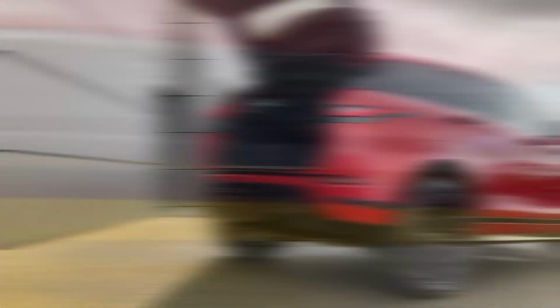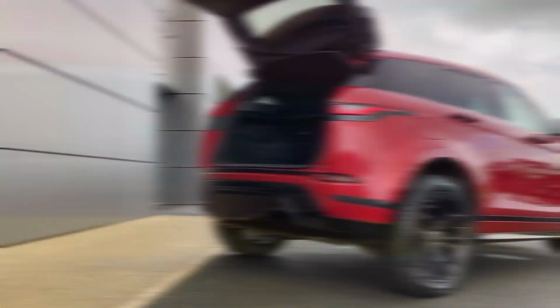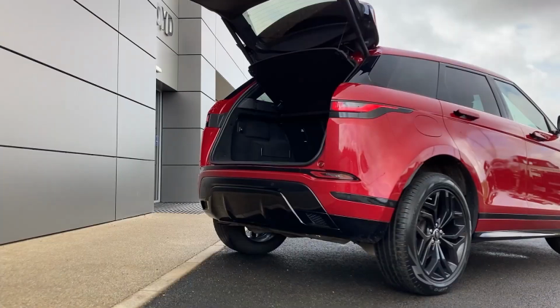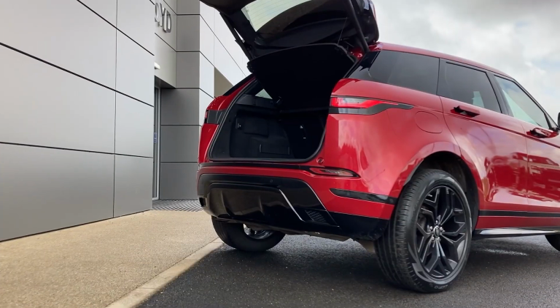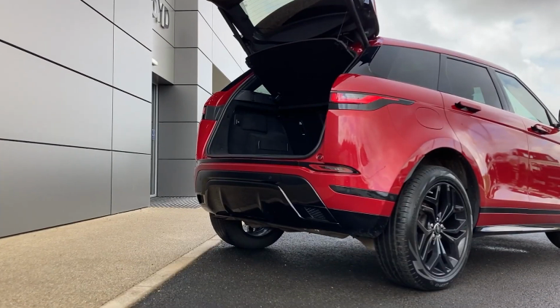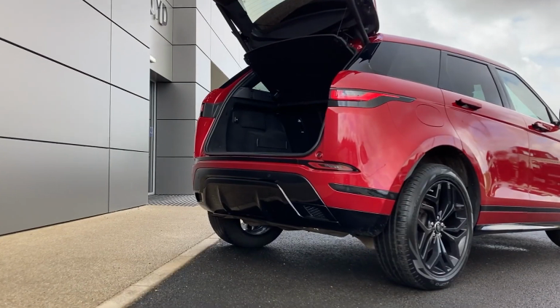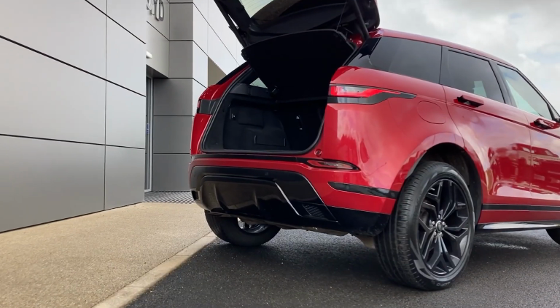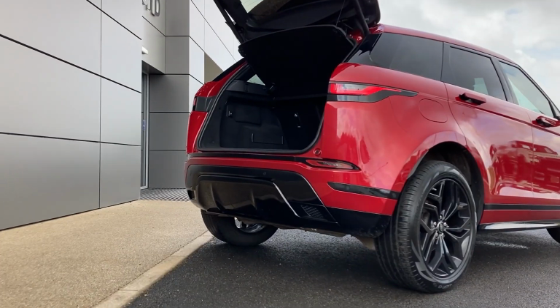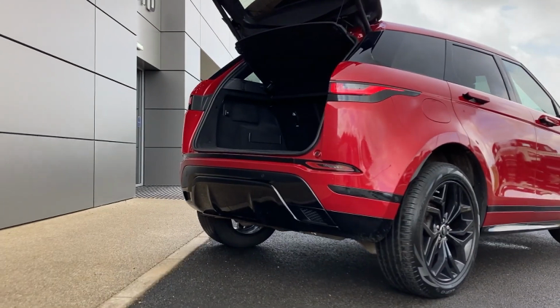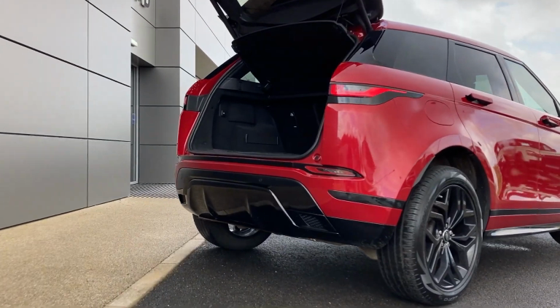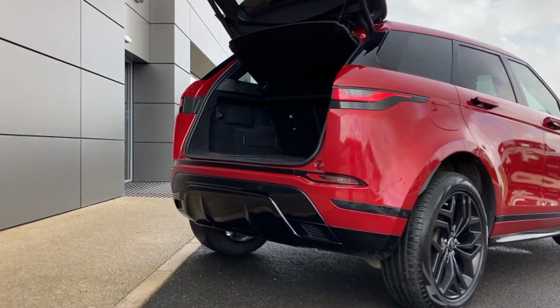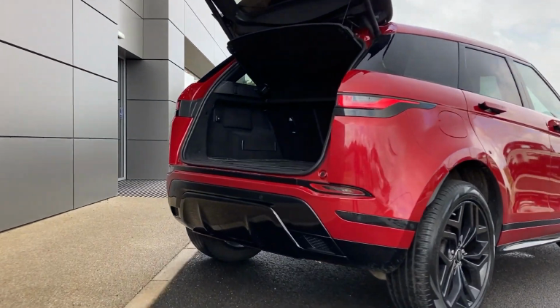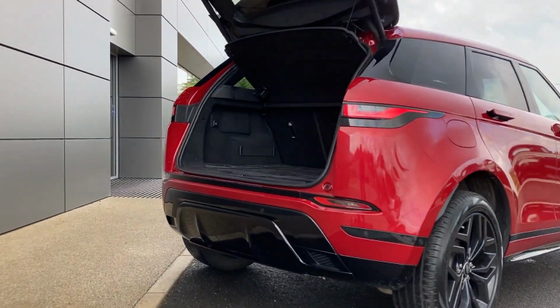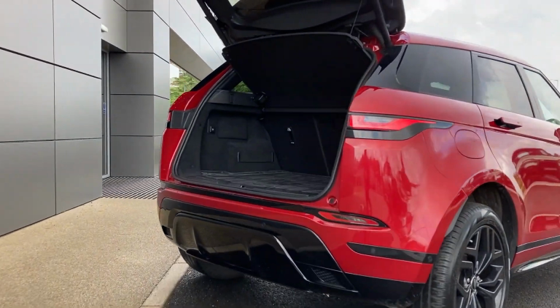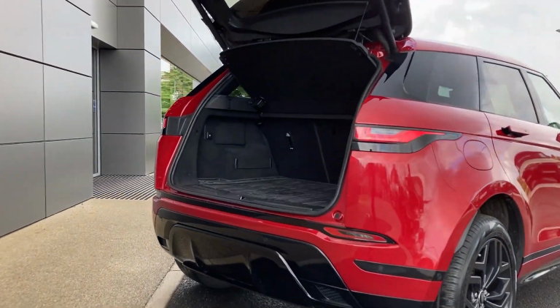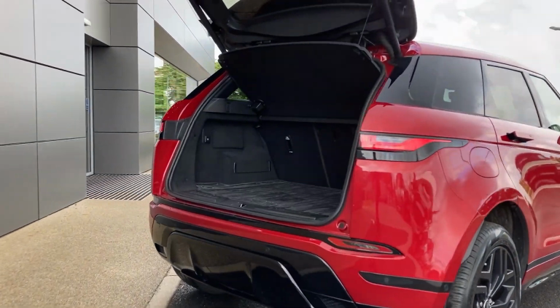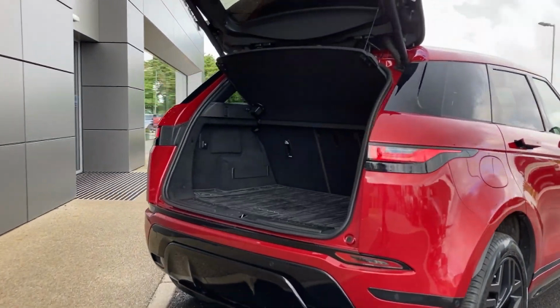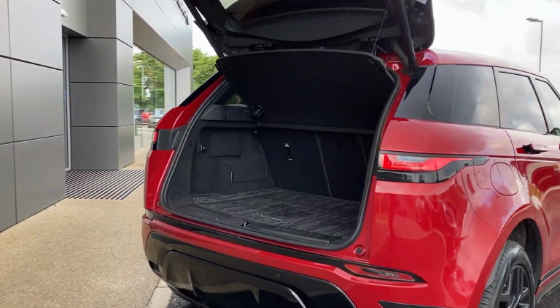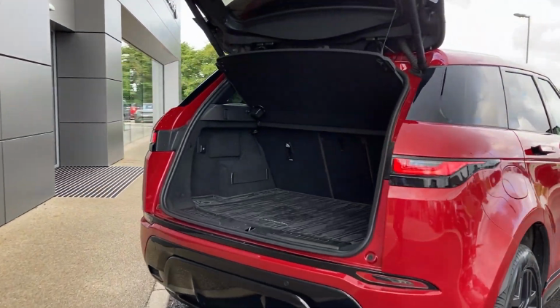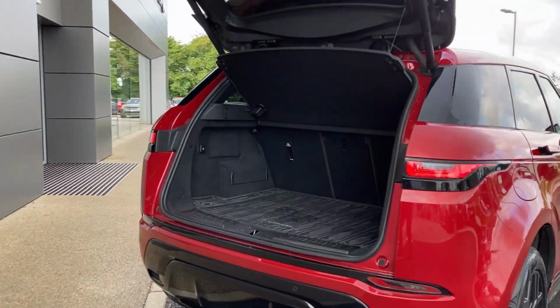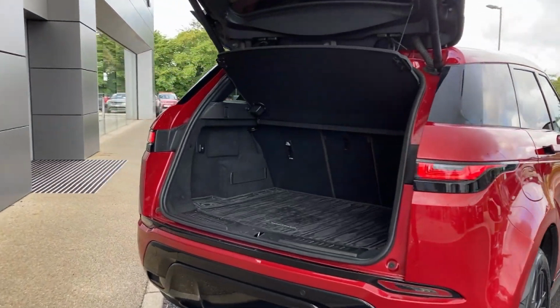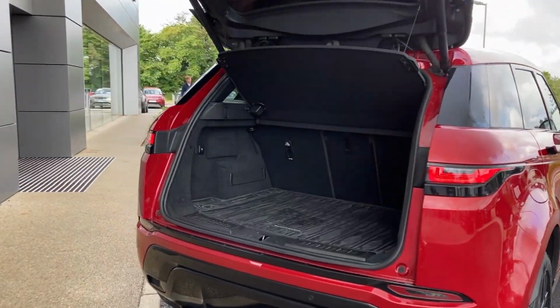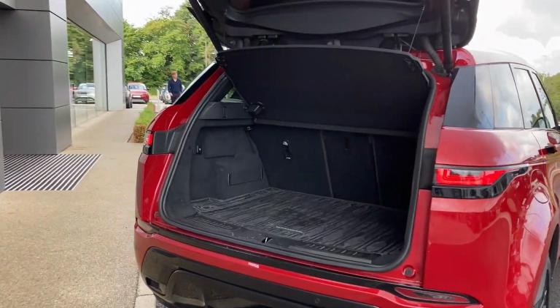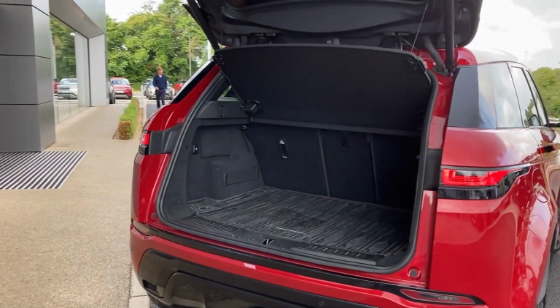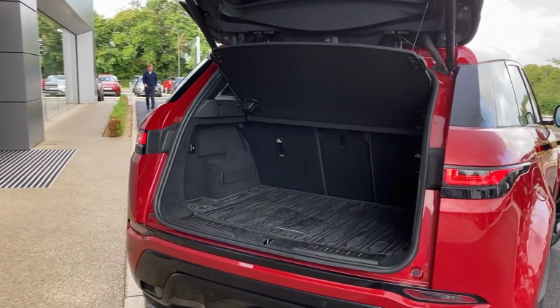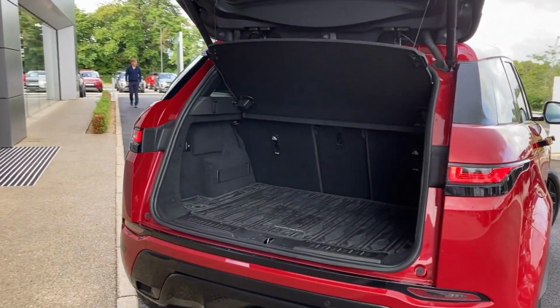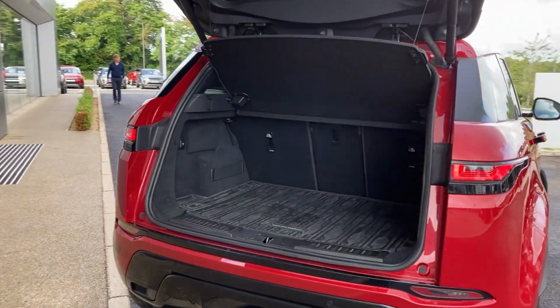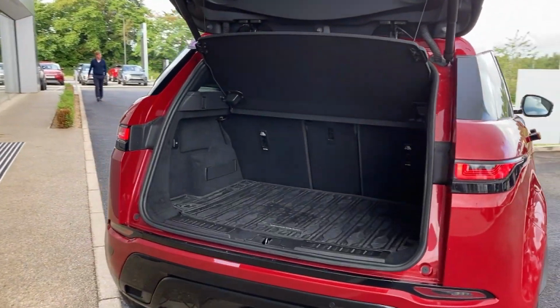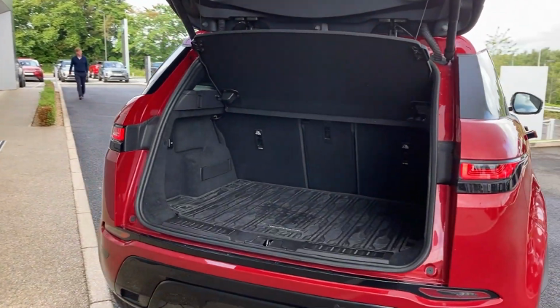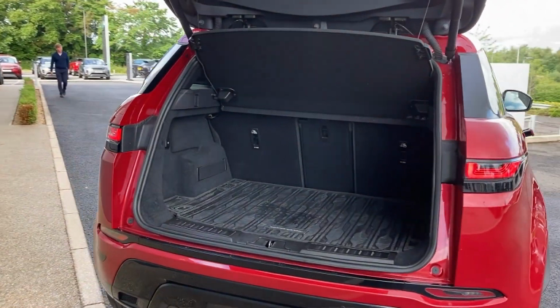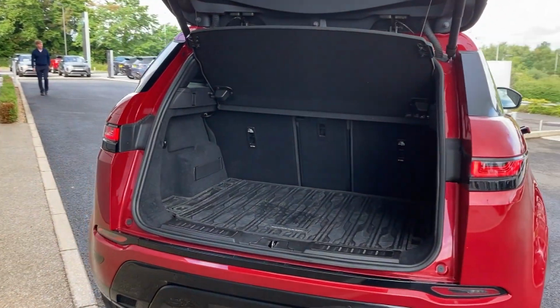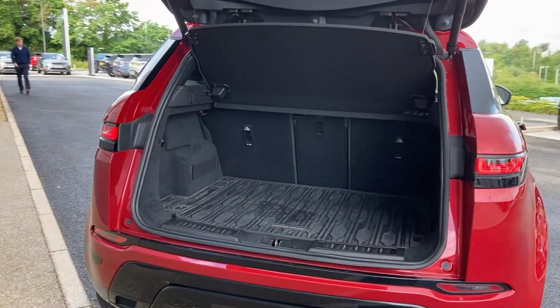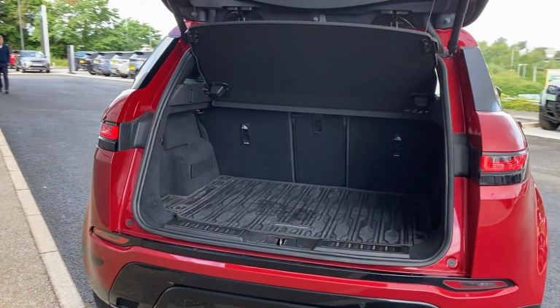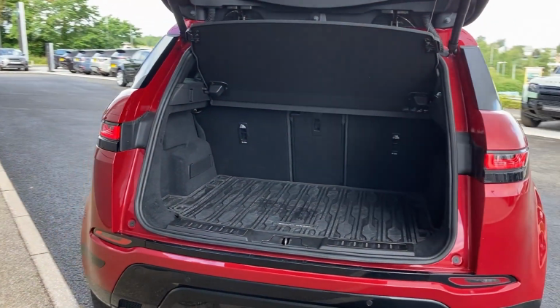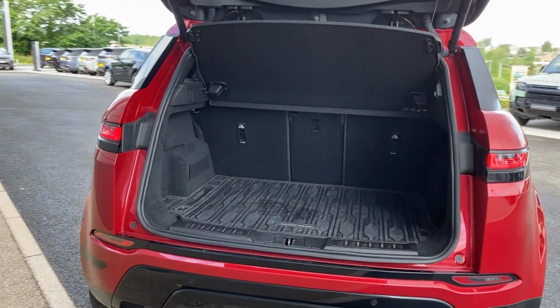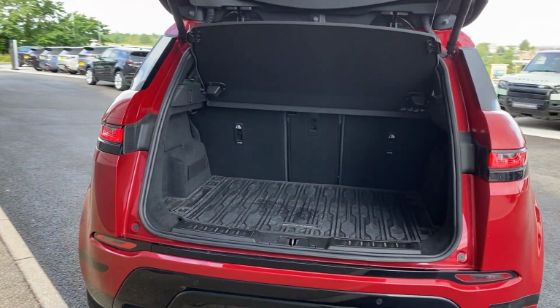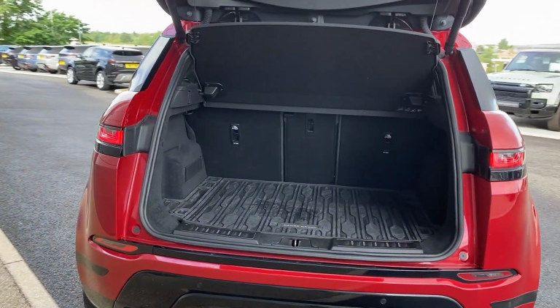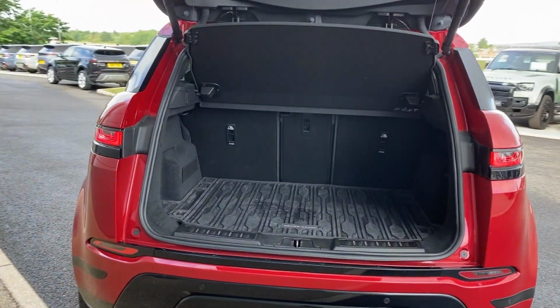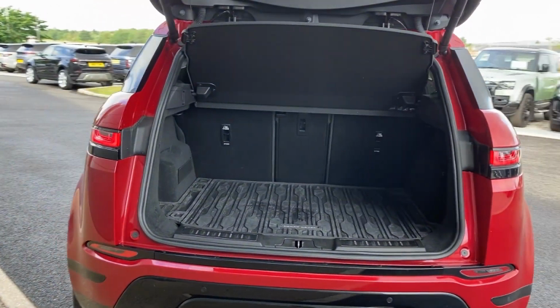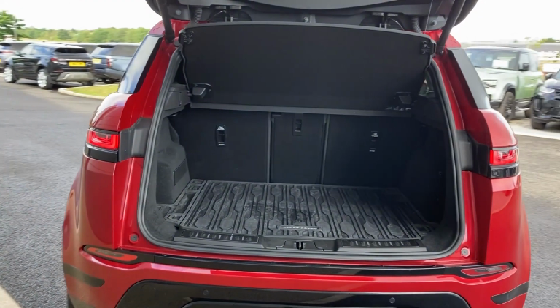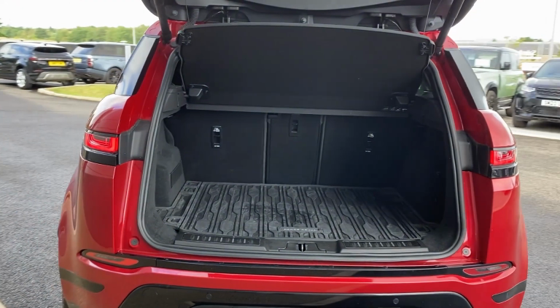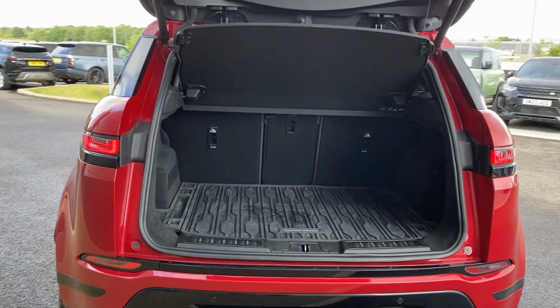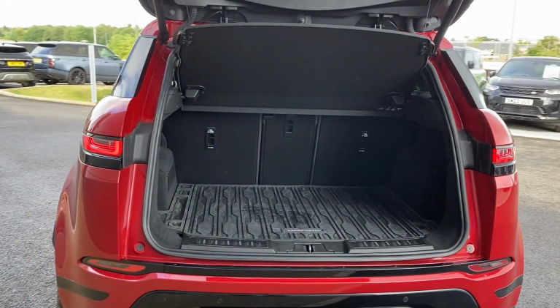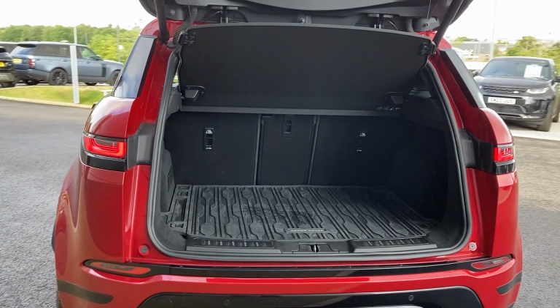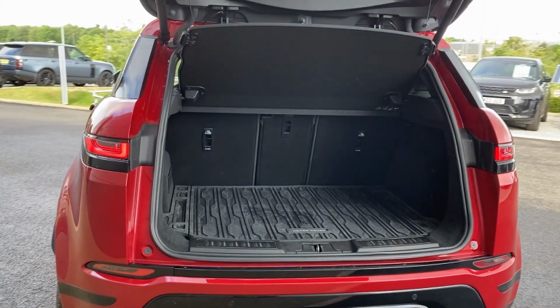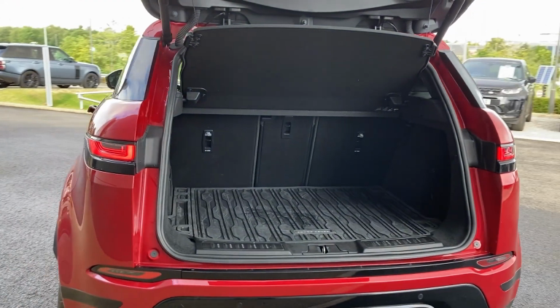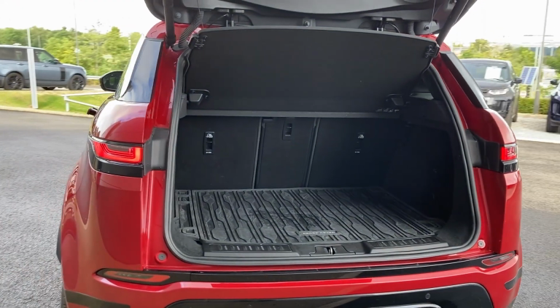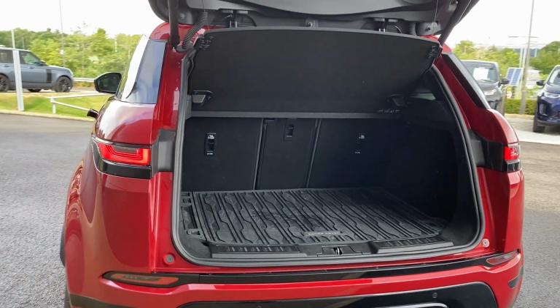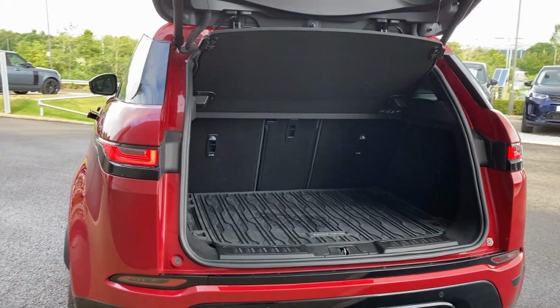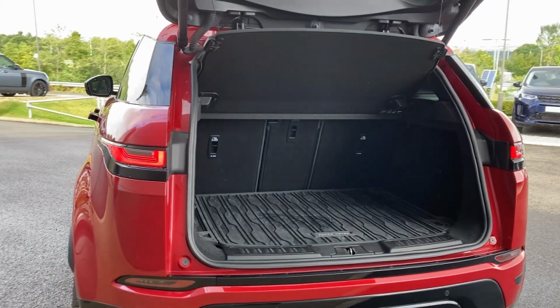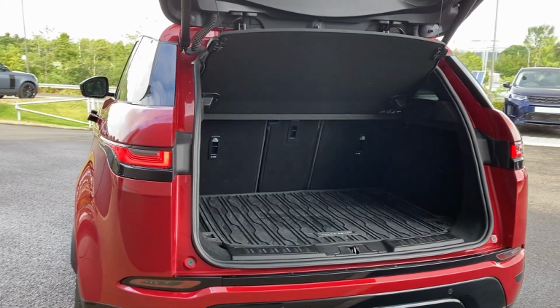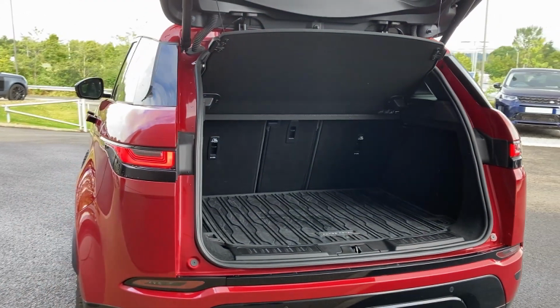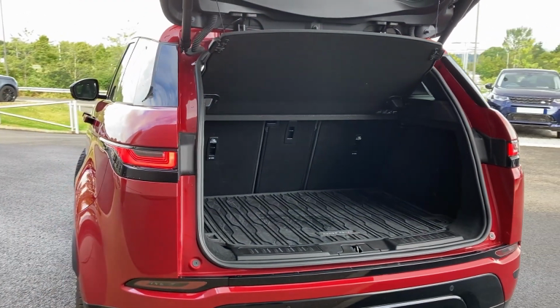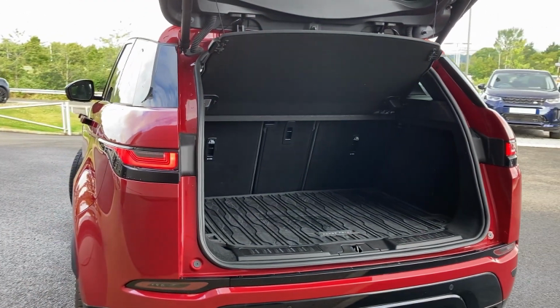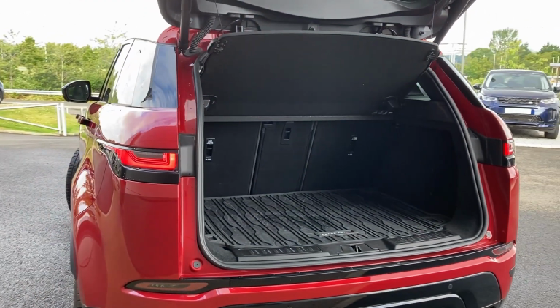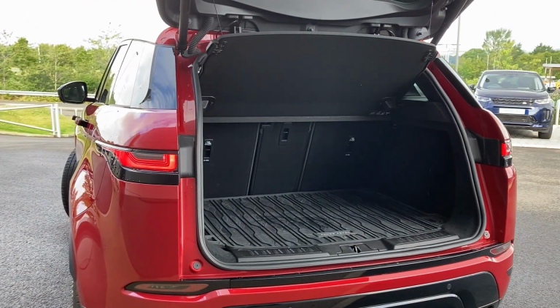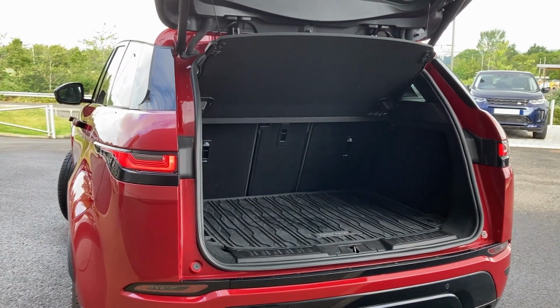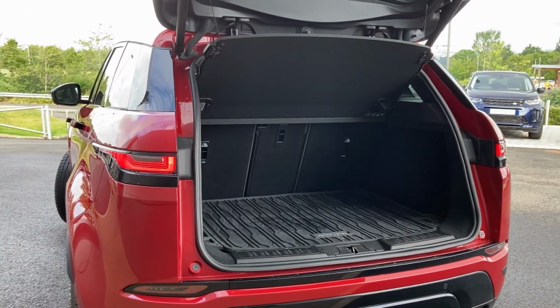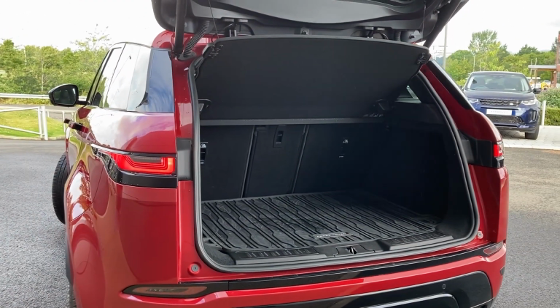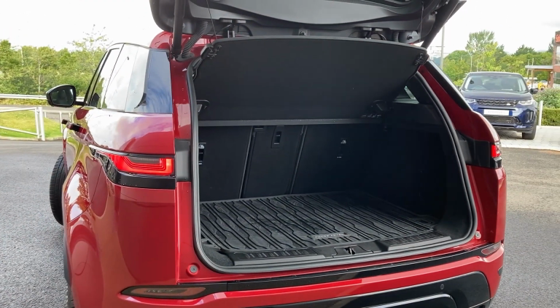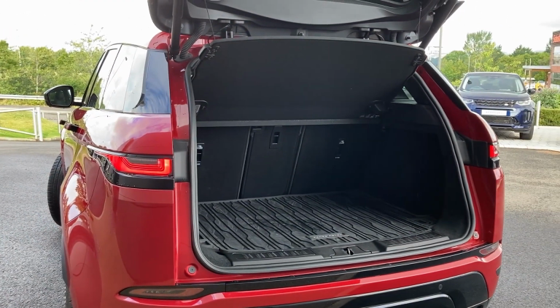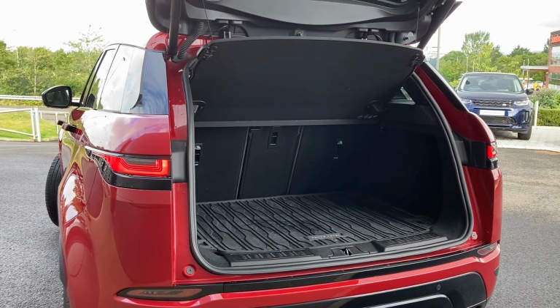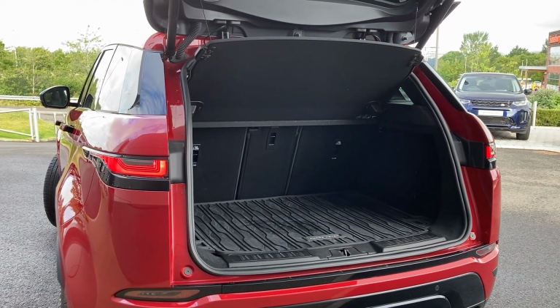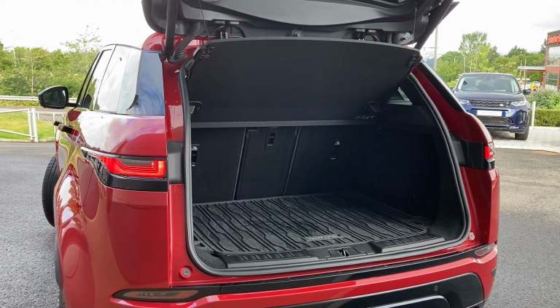As we enter beneath the powered tailgate, we can see the 40/20/40 rear folding seats, the load space cover, and the rubber load space liner.